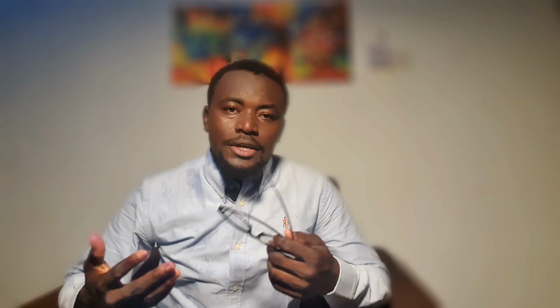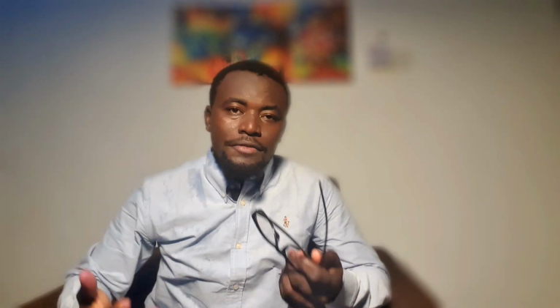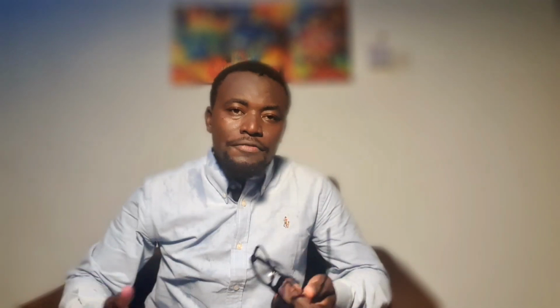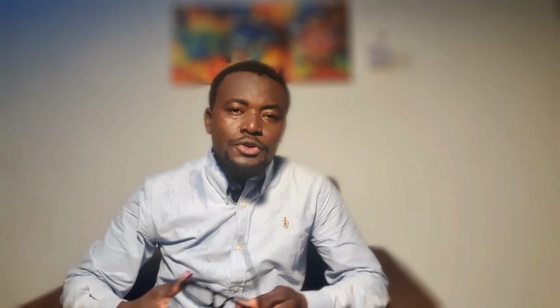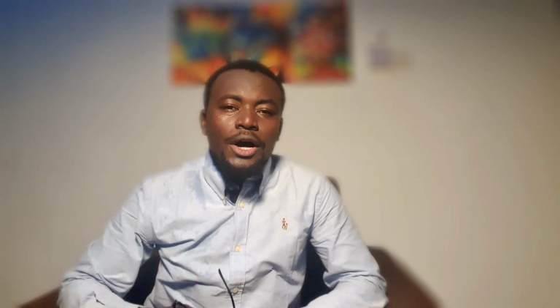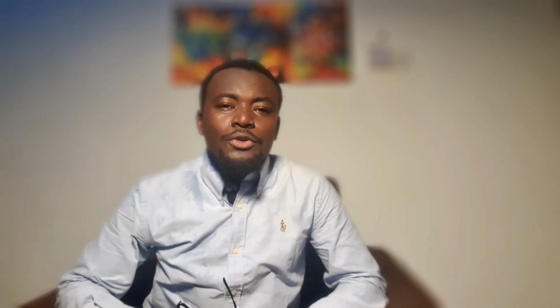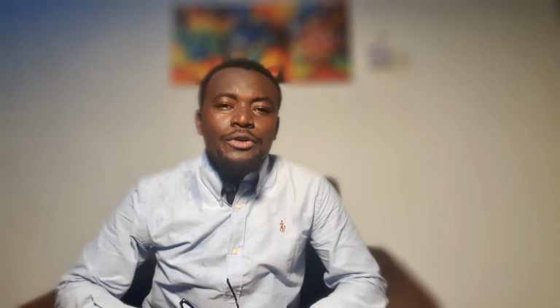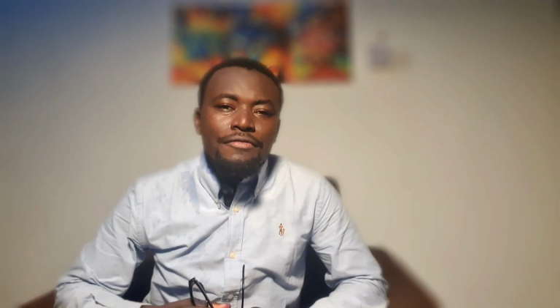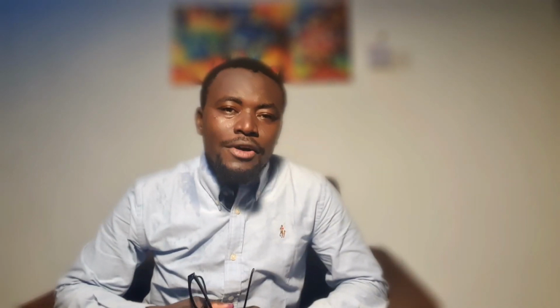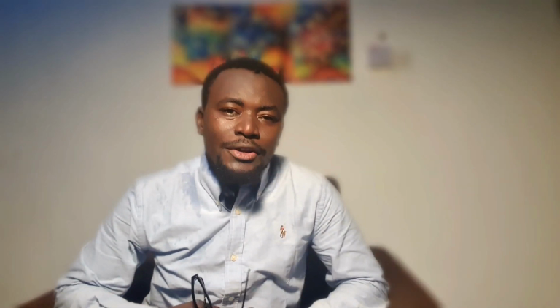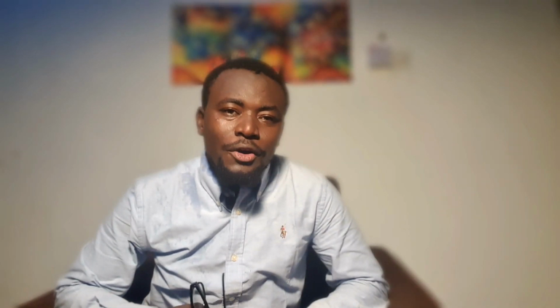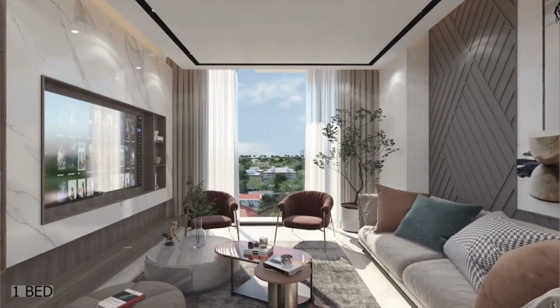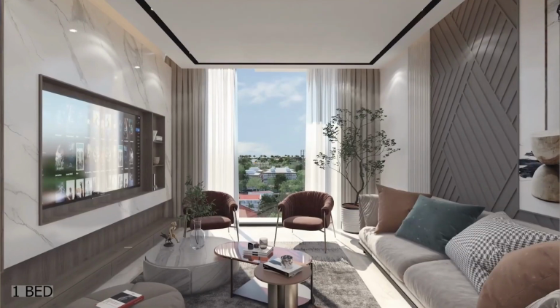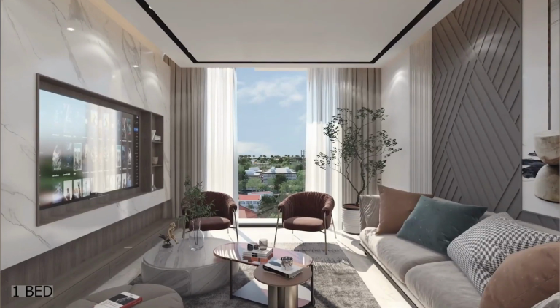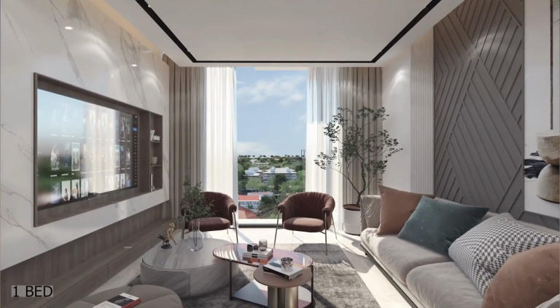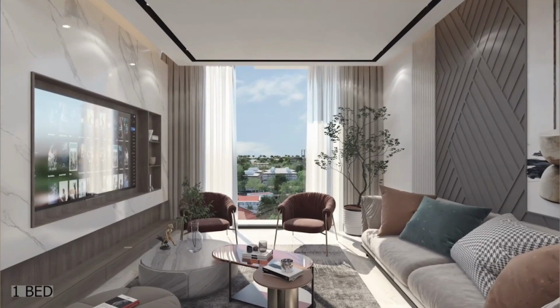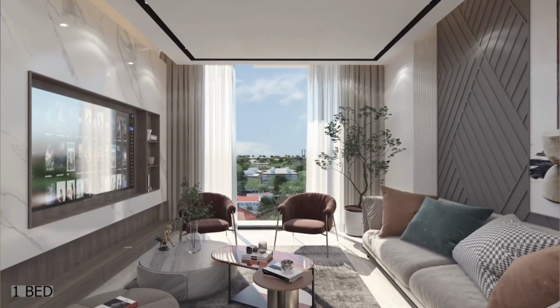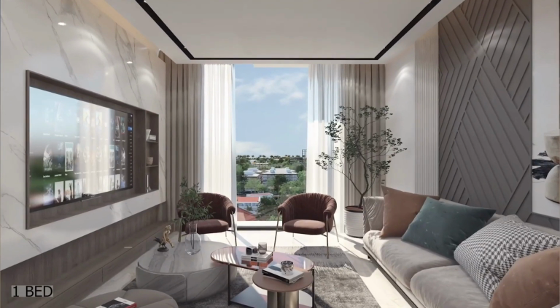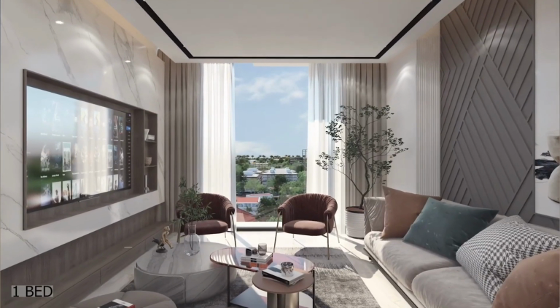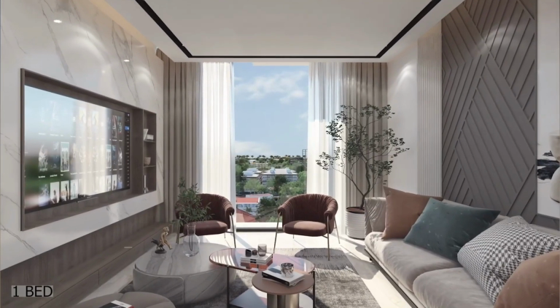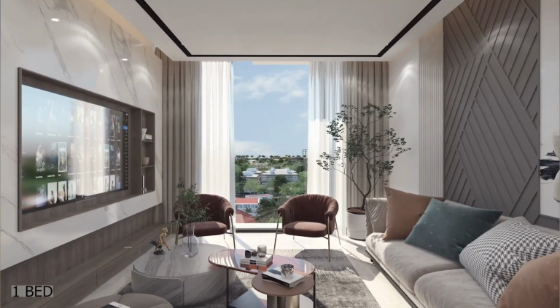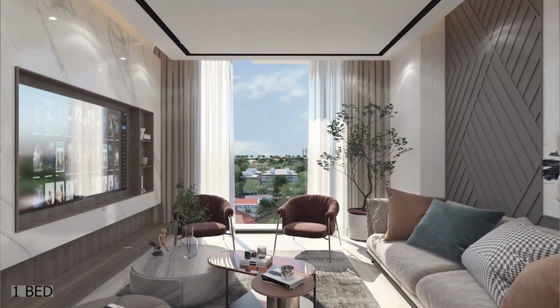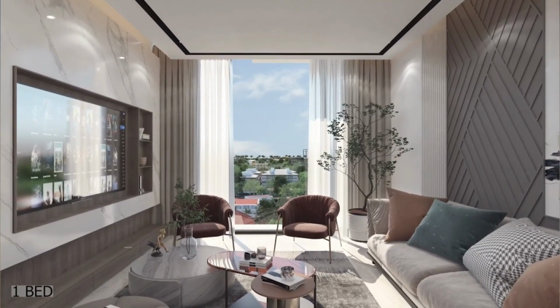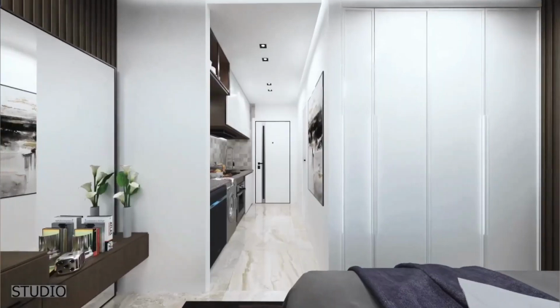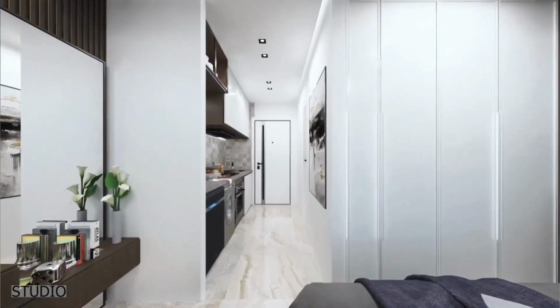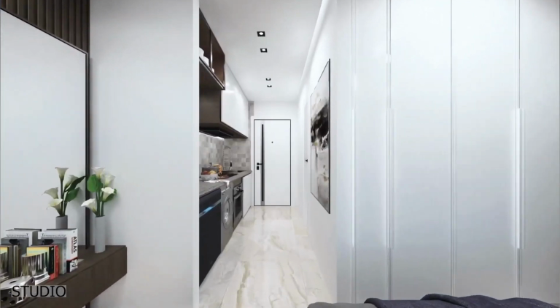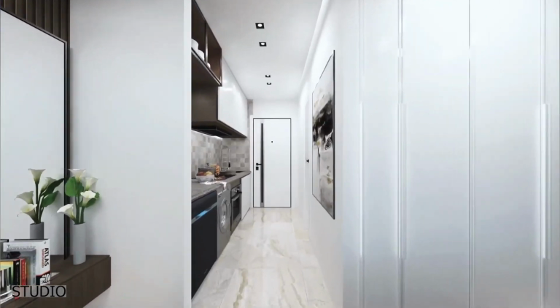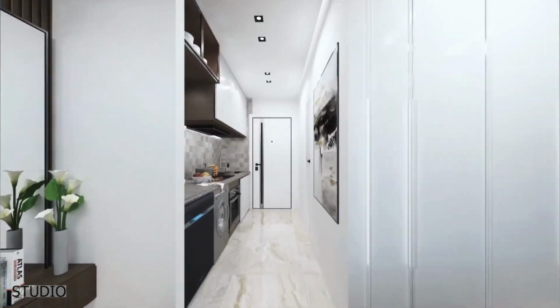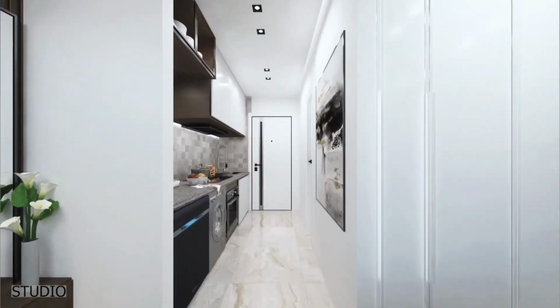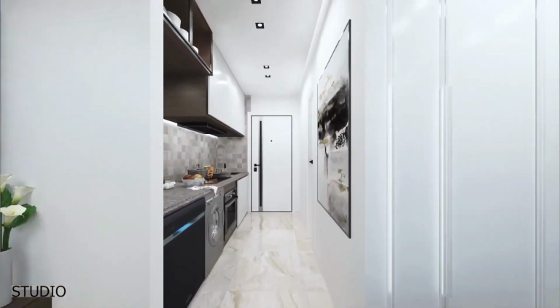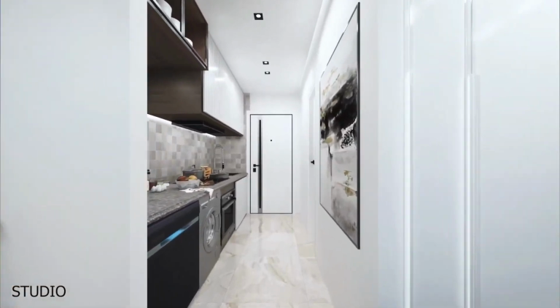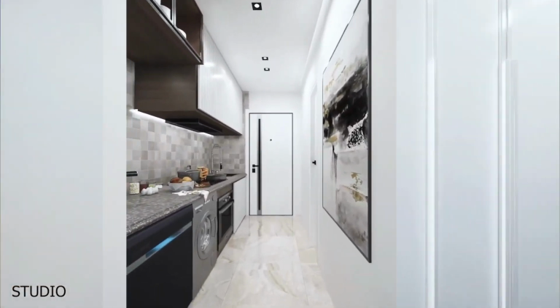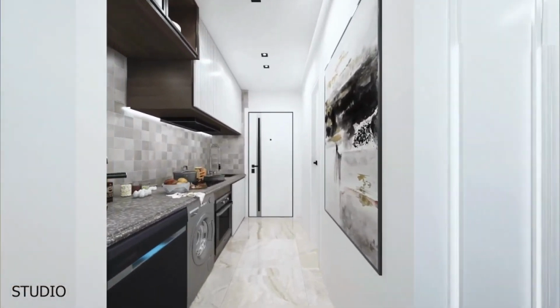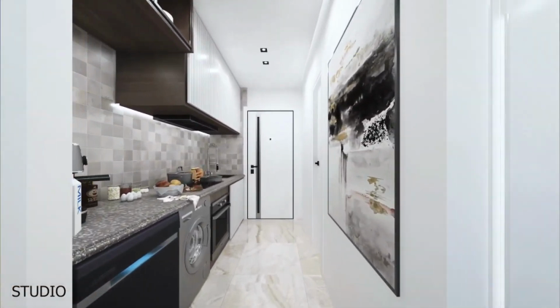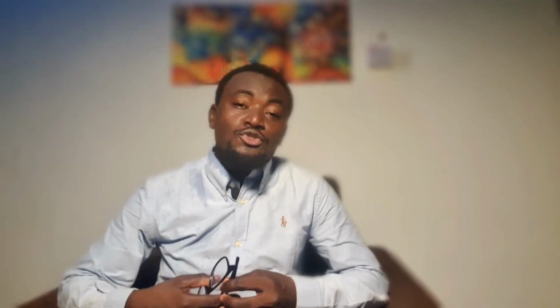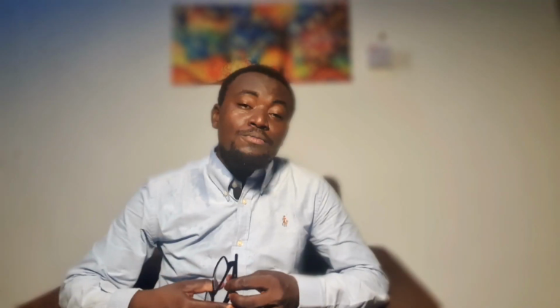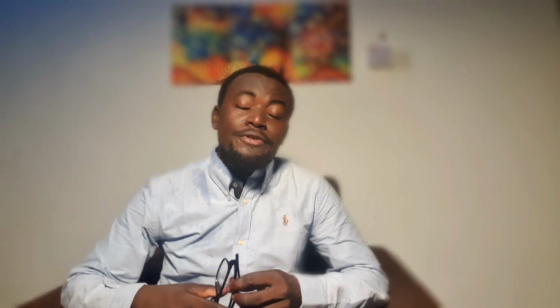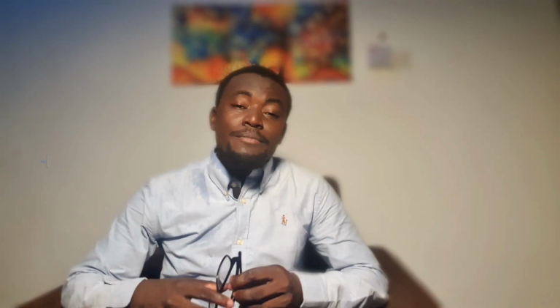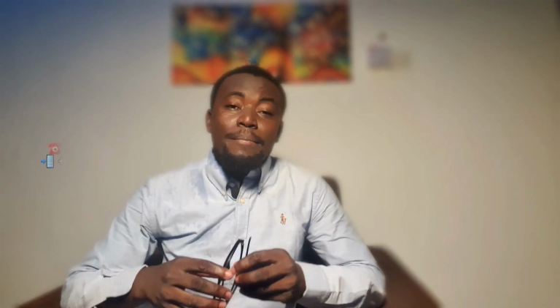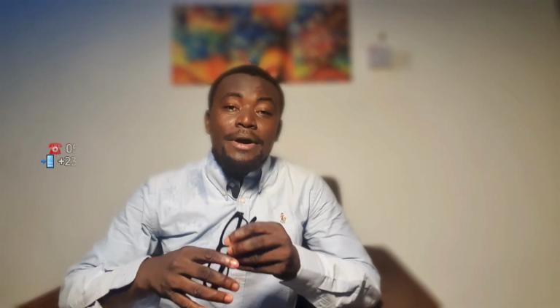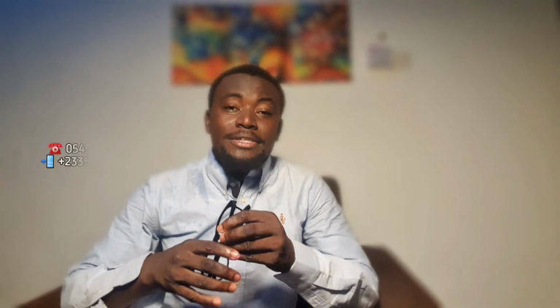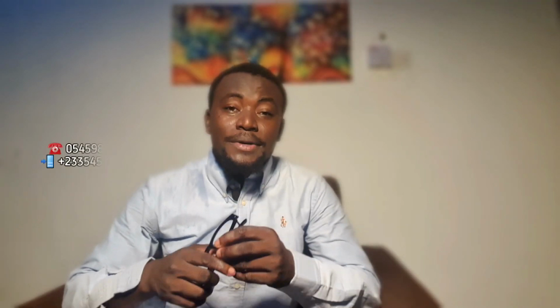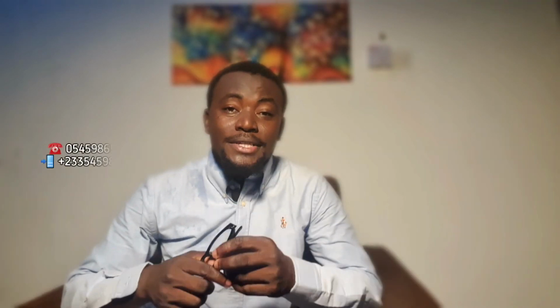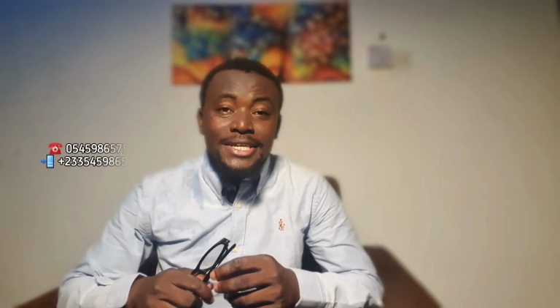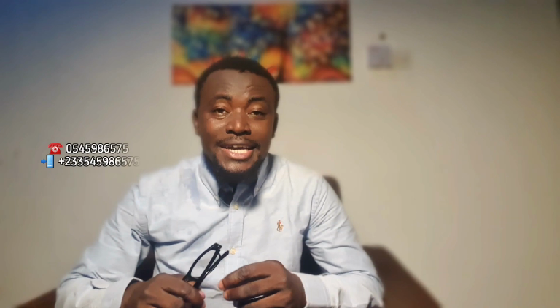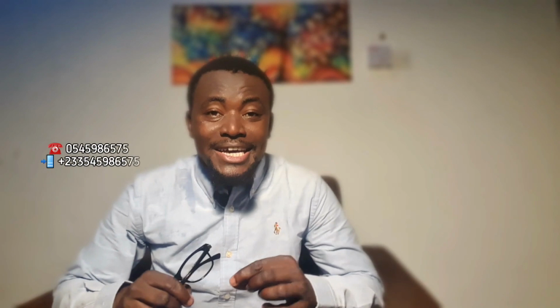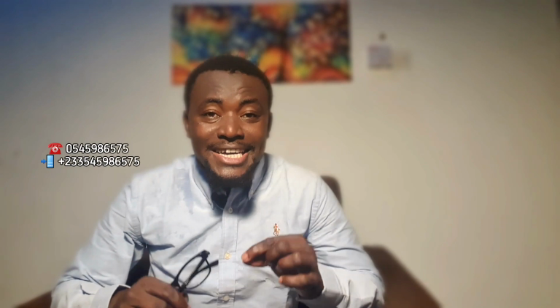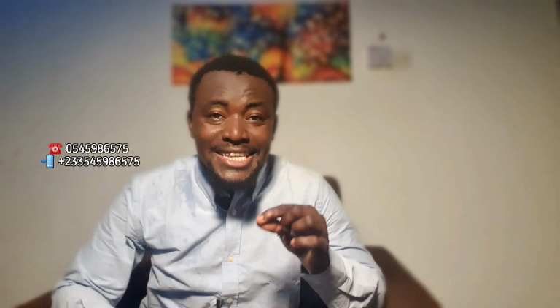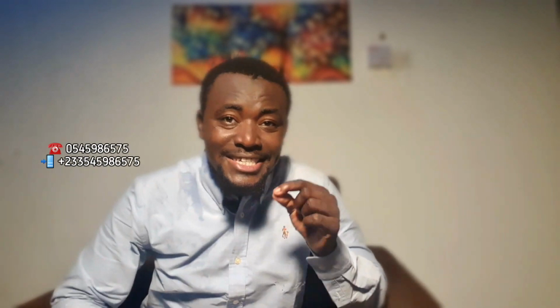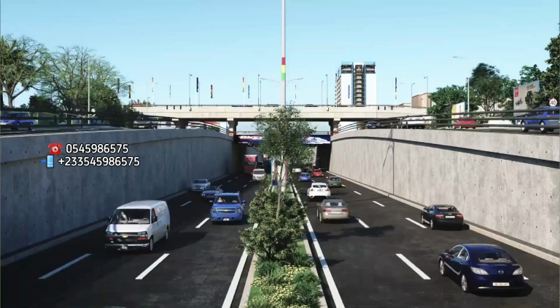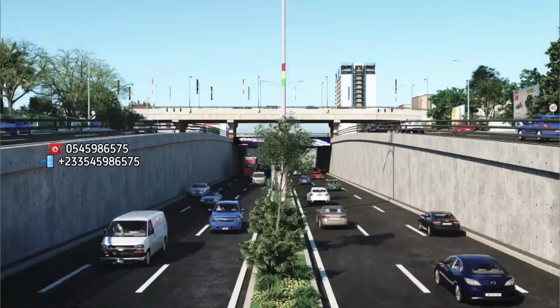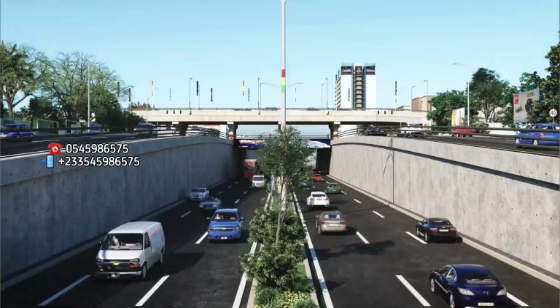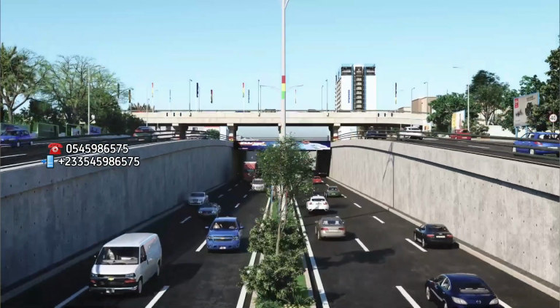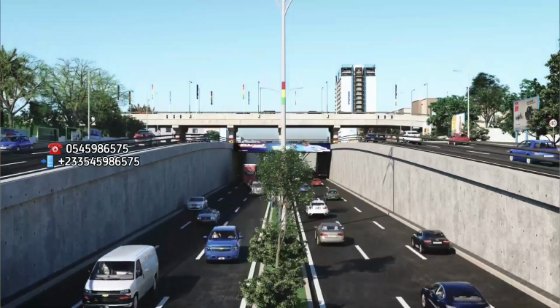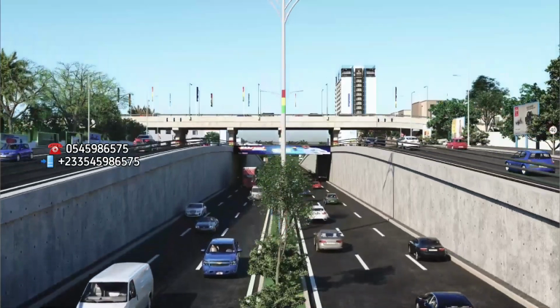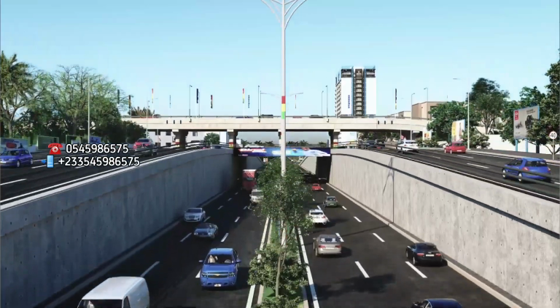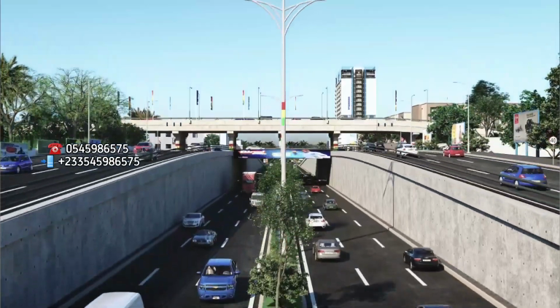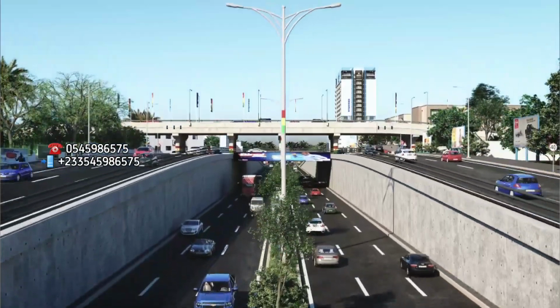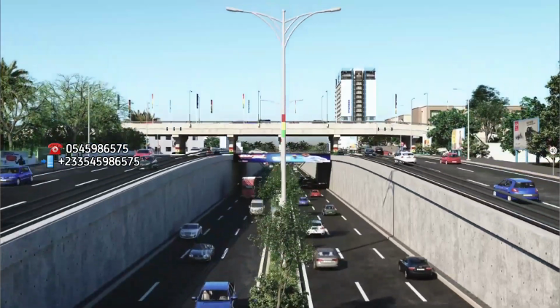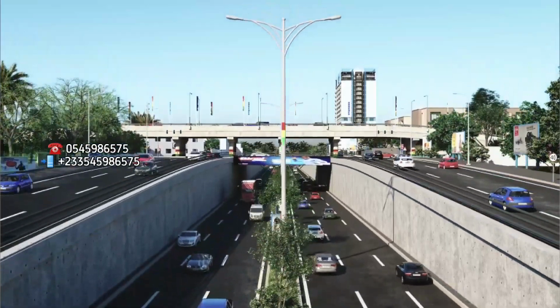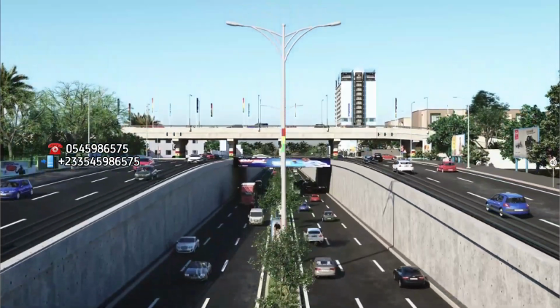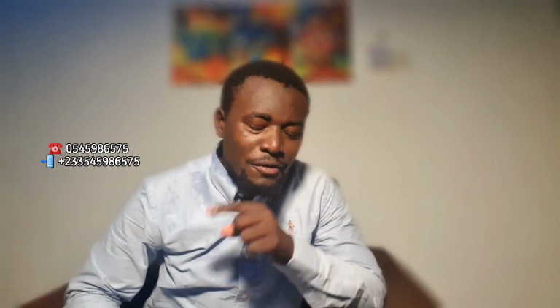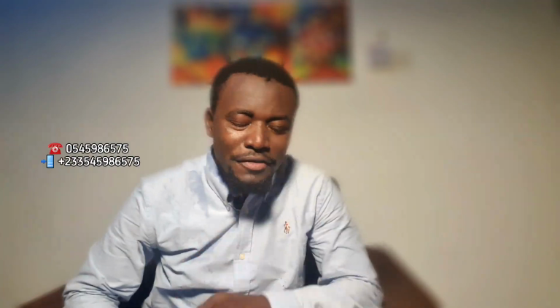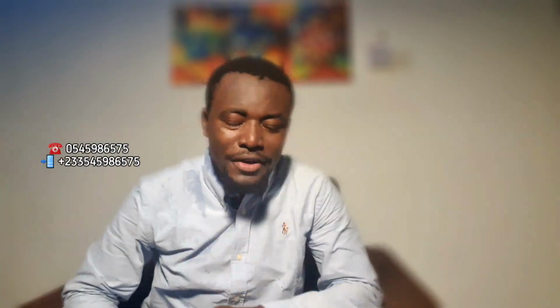If you are looking for an office, for an apartment, one bedroom apartment, two bedroom apartment in the center of Accra, then look no further.